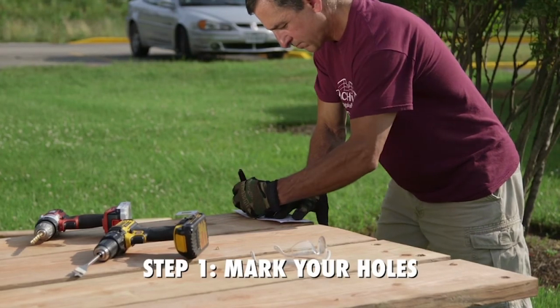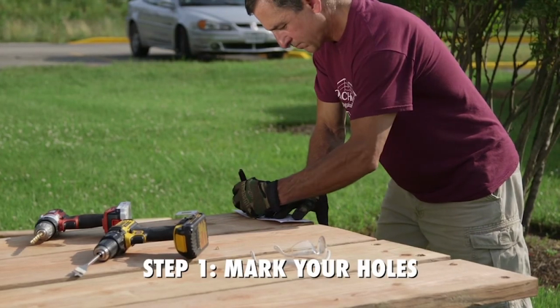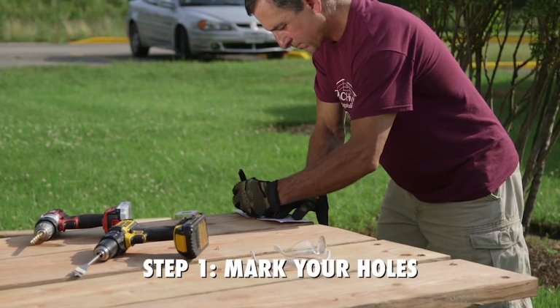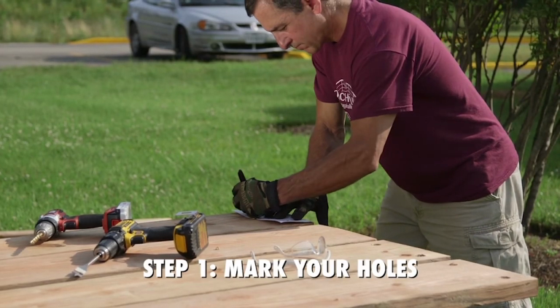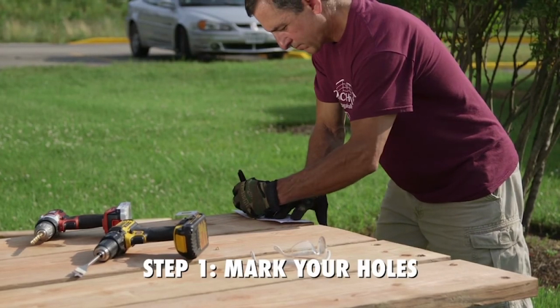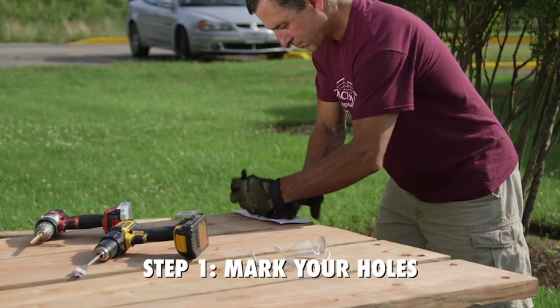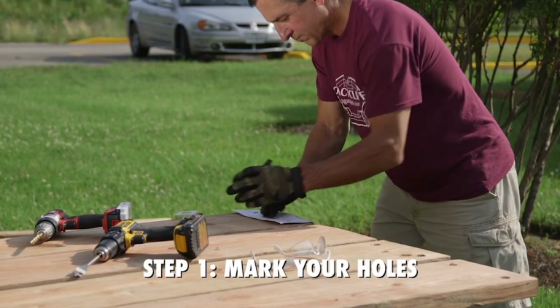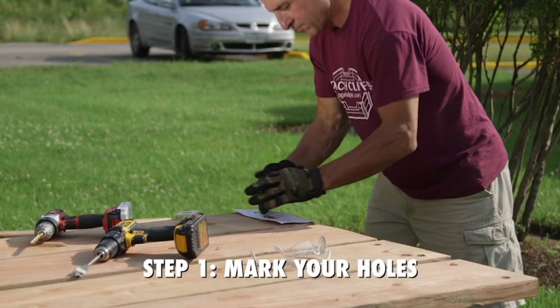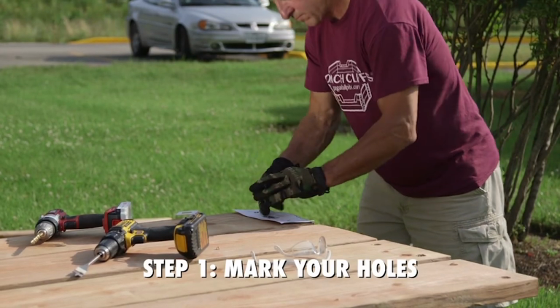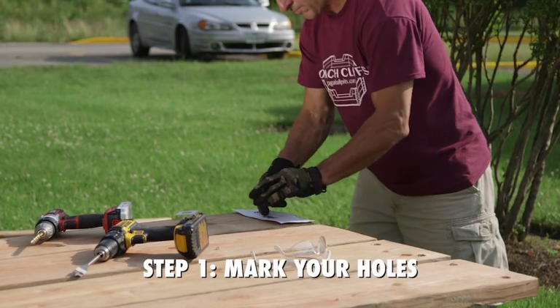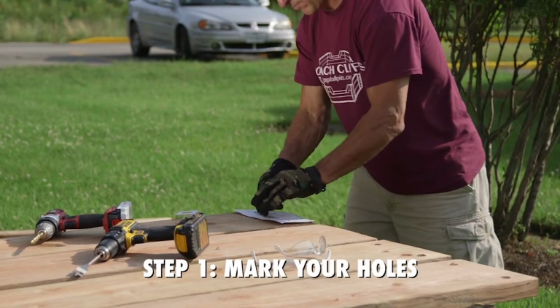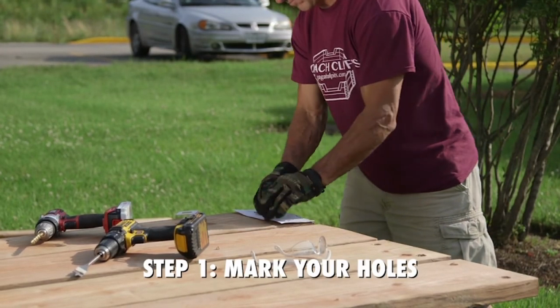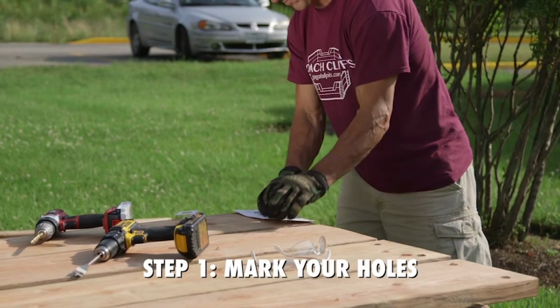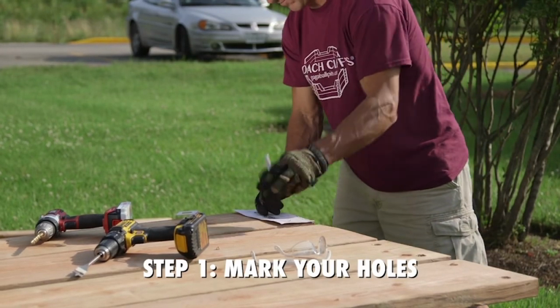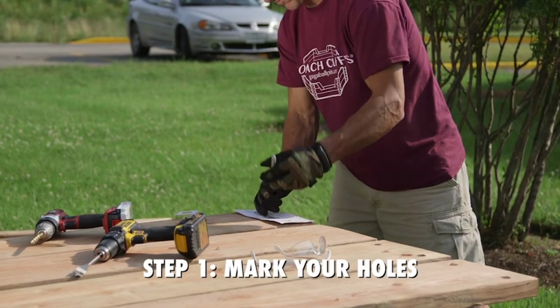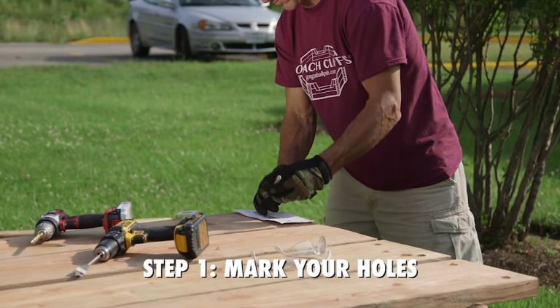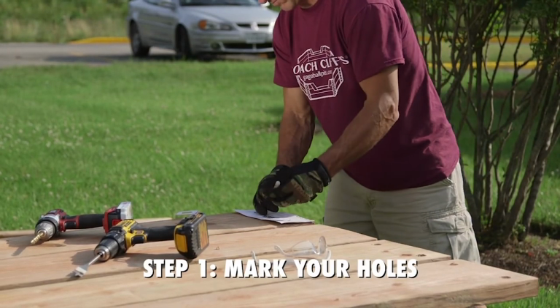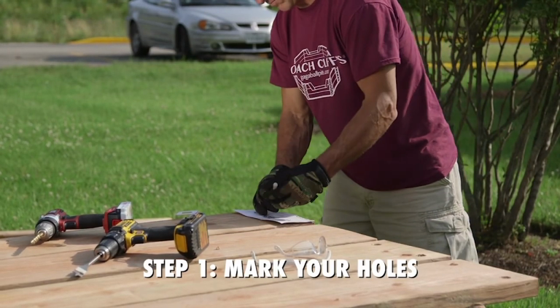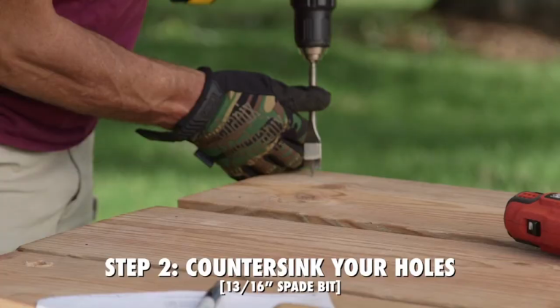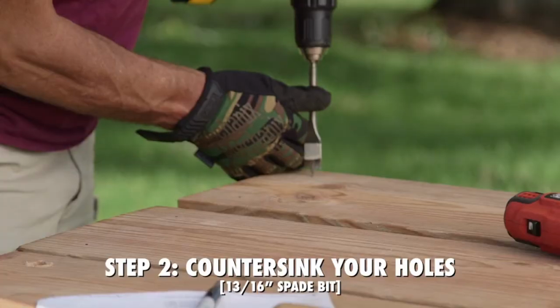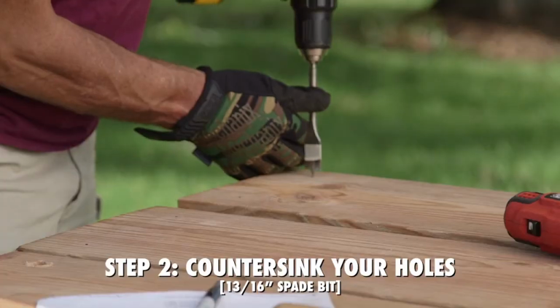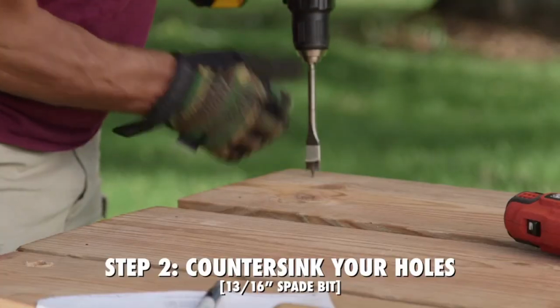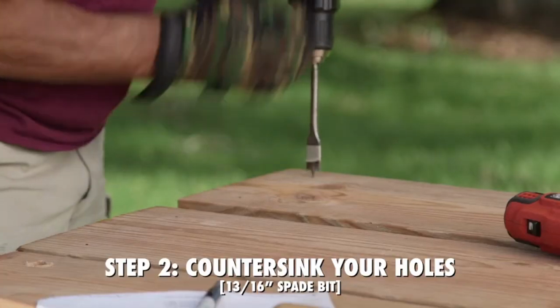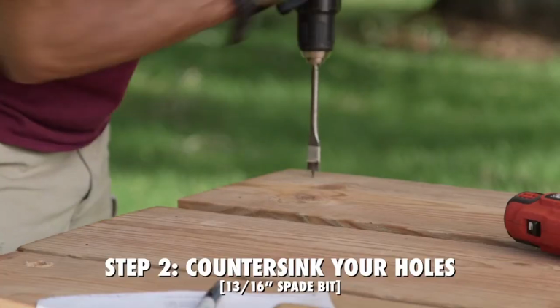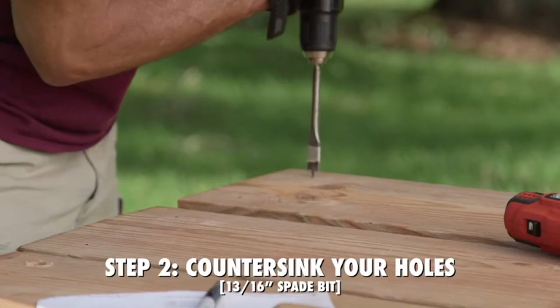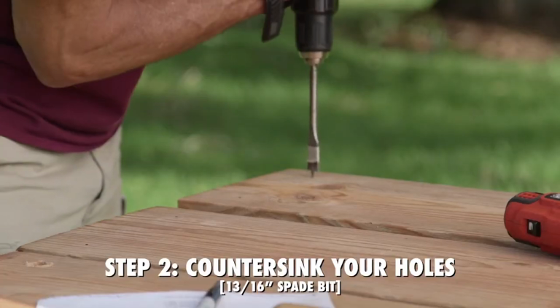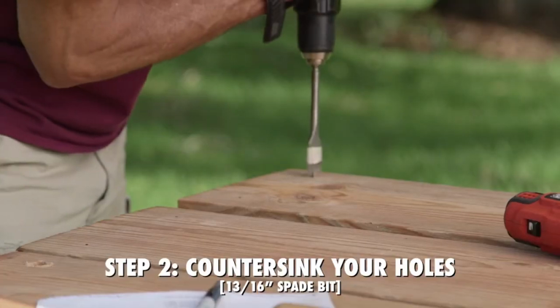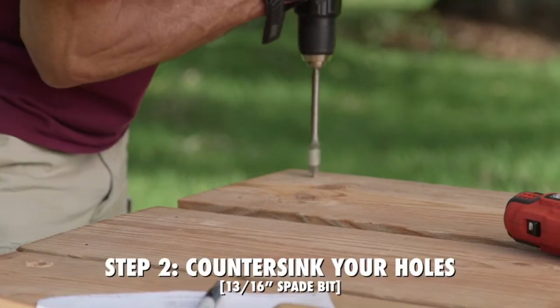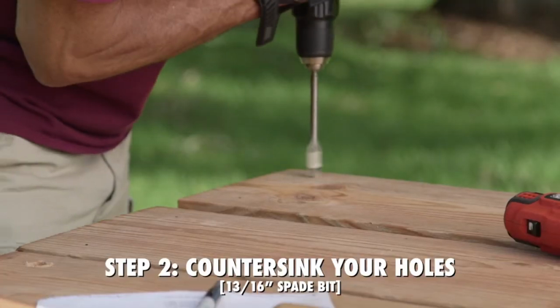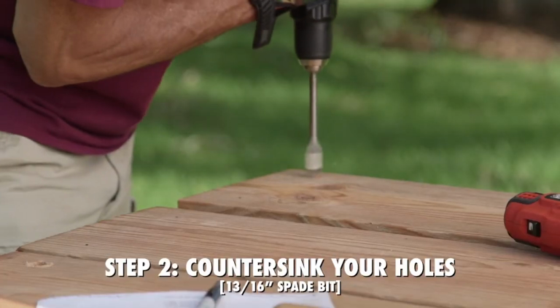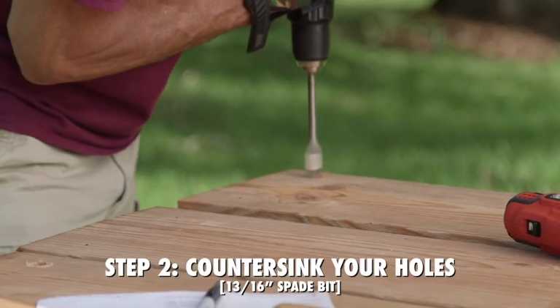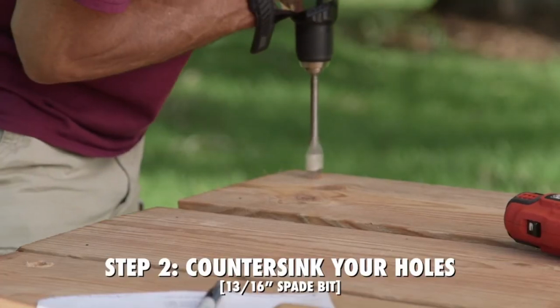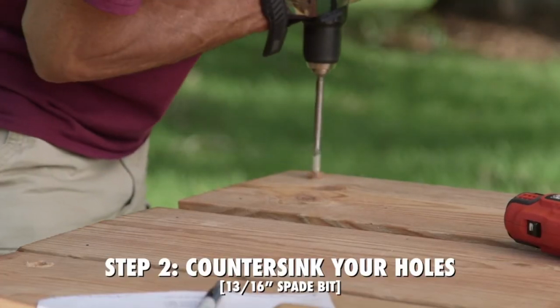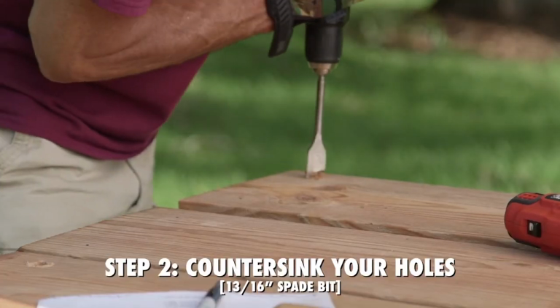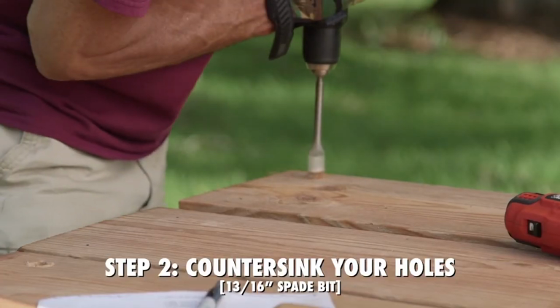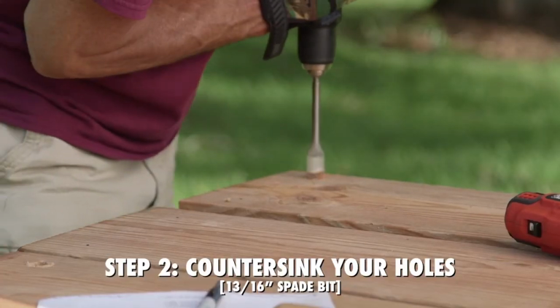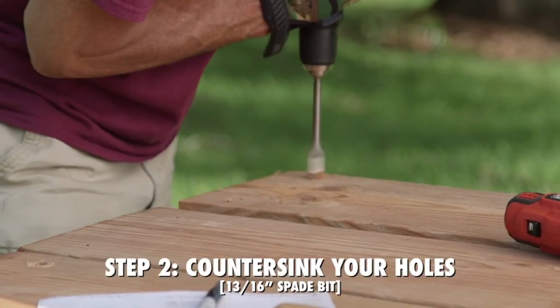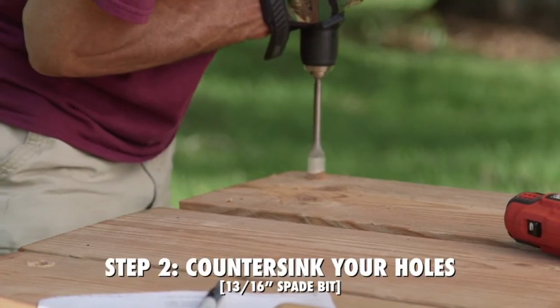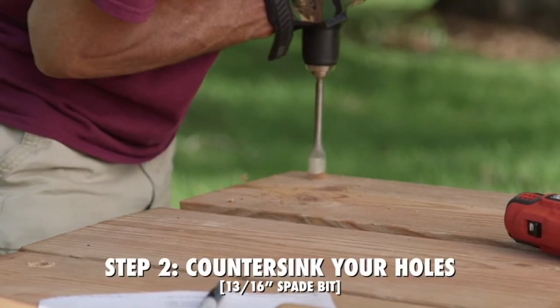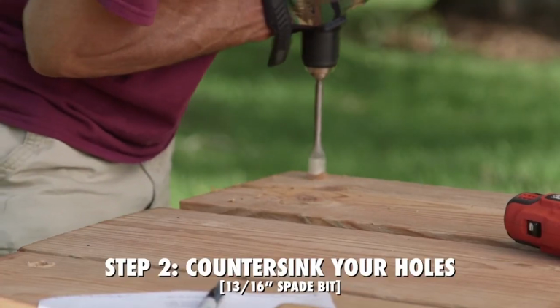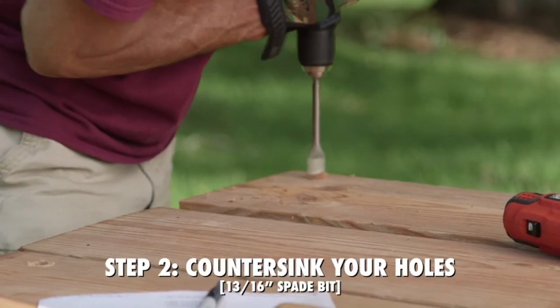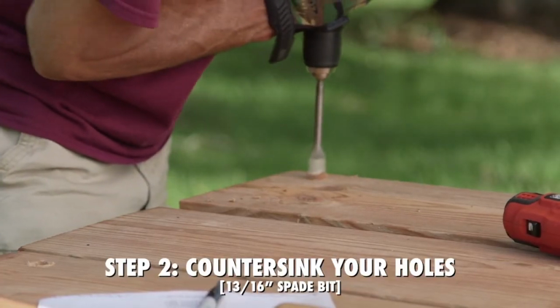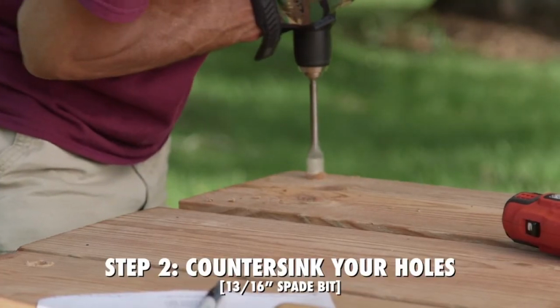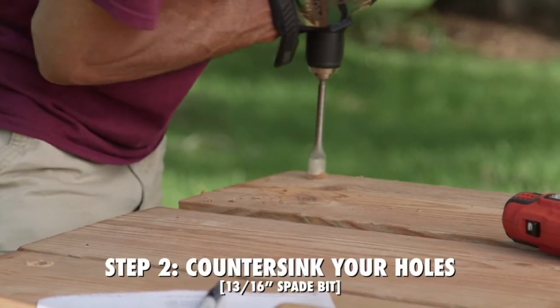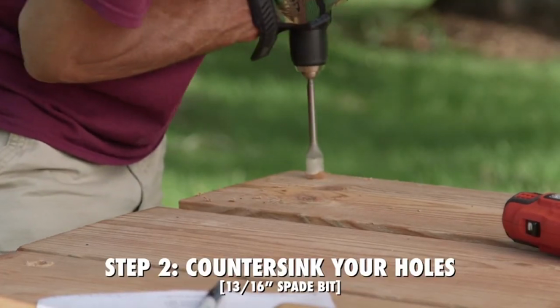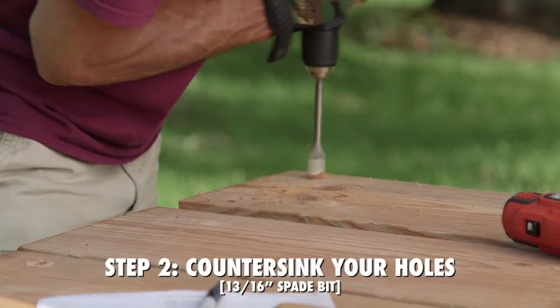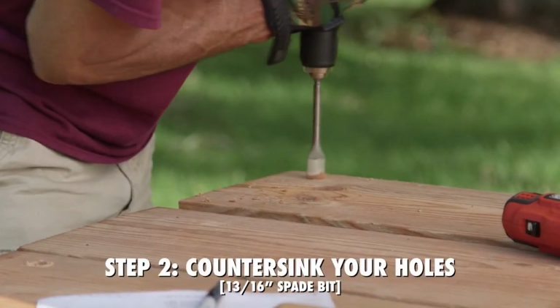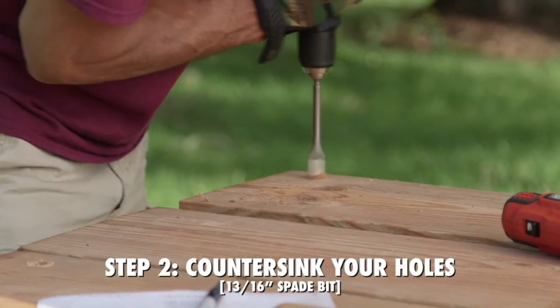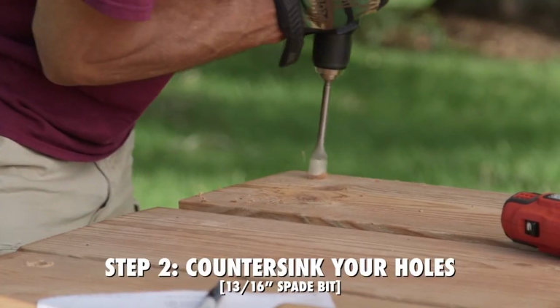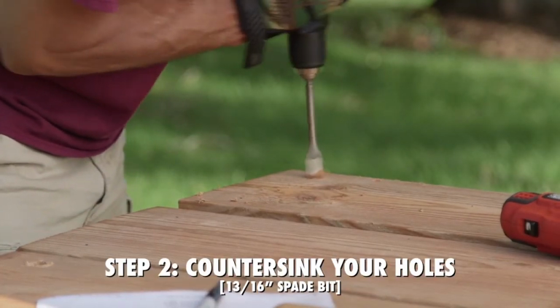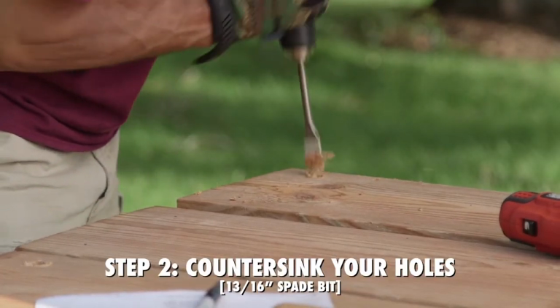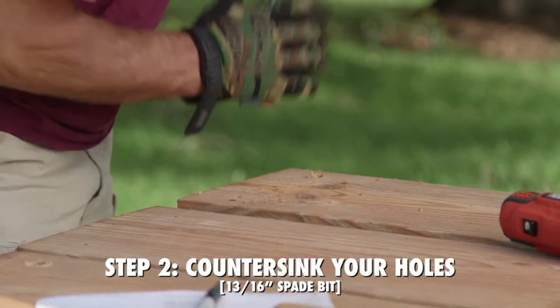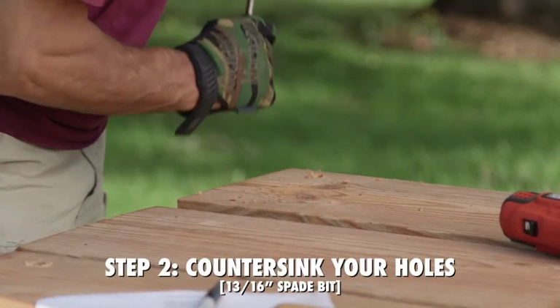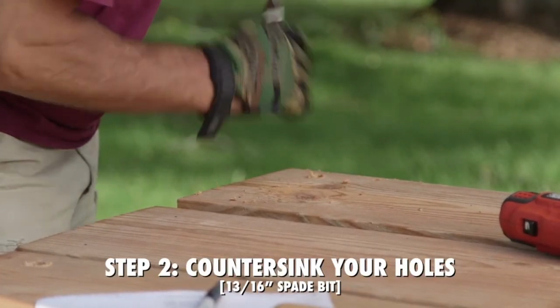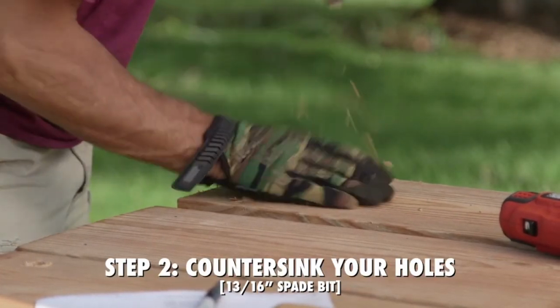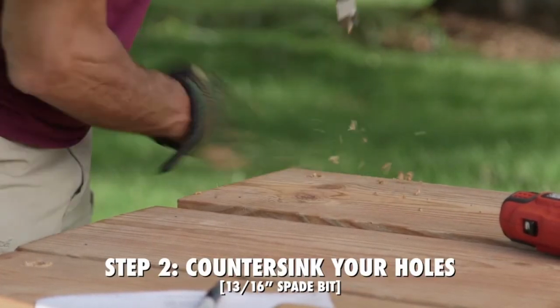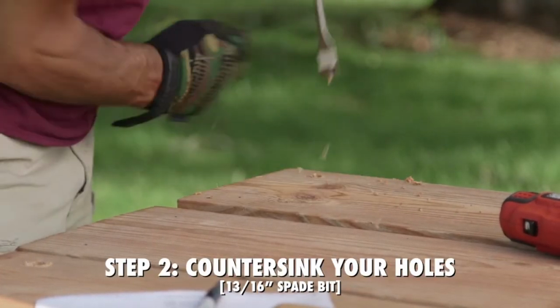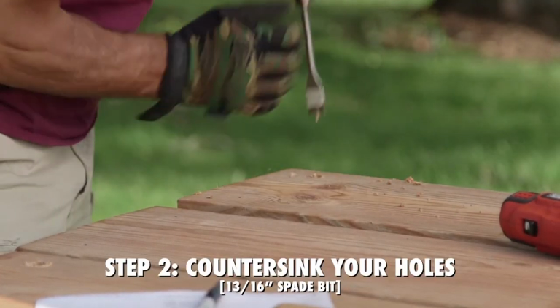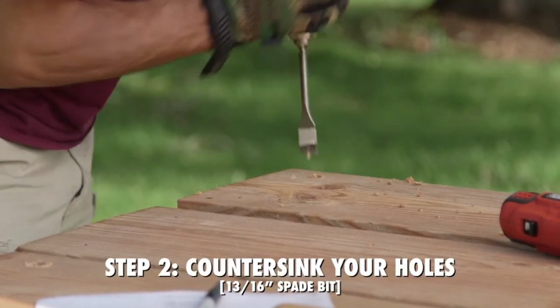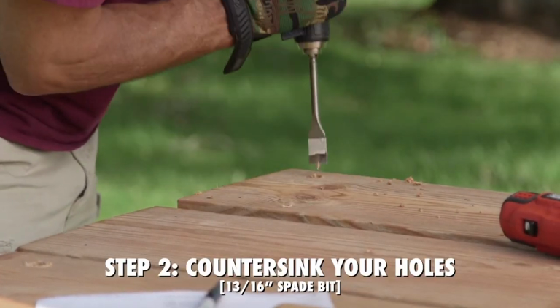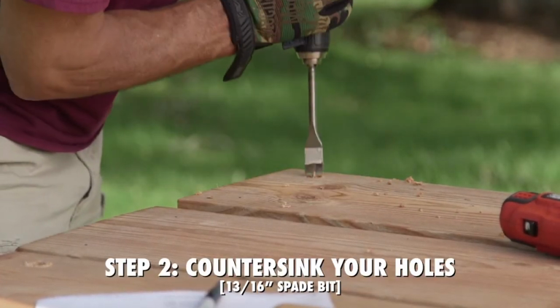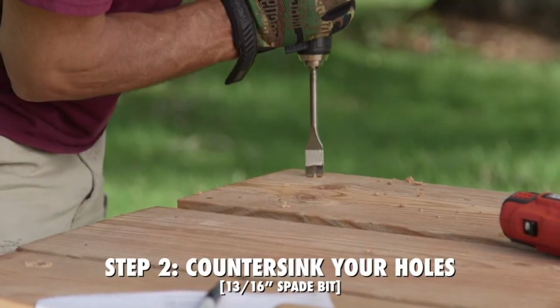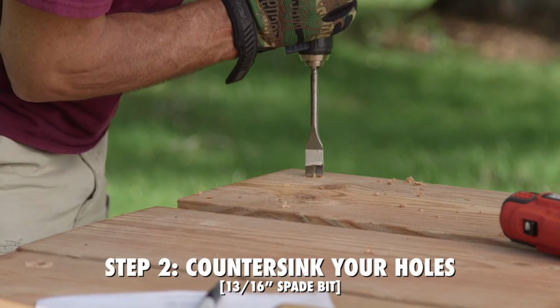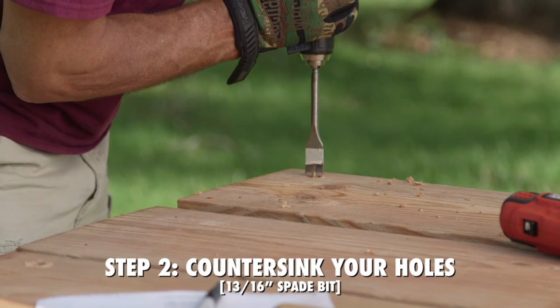The next step is to countersink your holes with a 13/16 spade bit, going about a quarter inch deep.